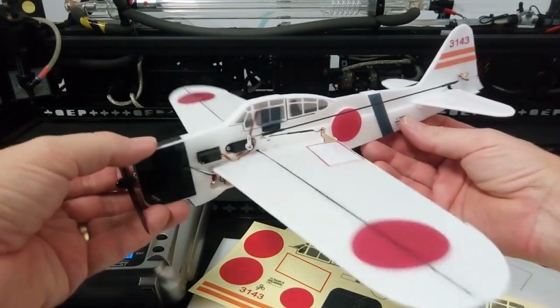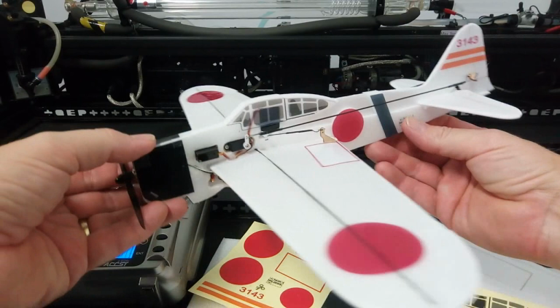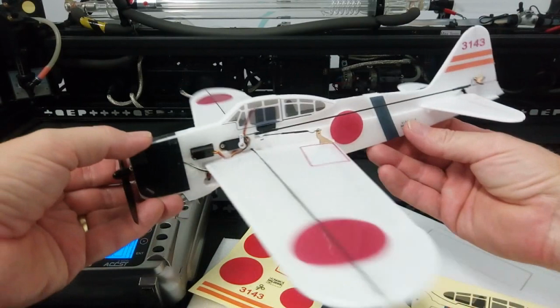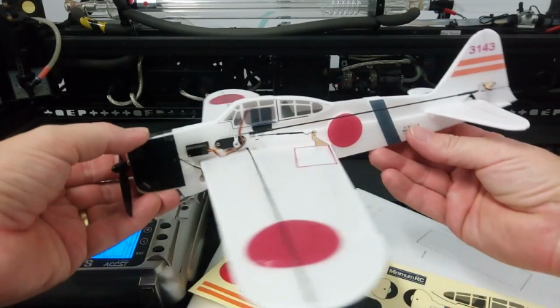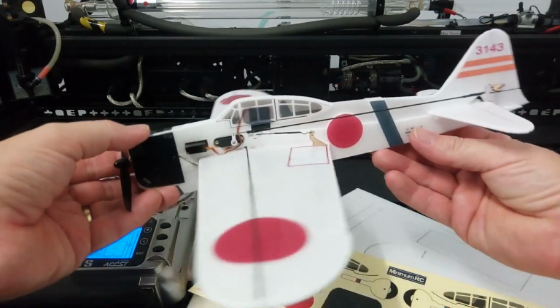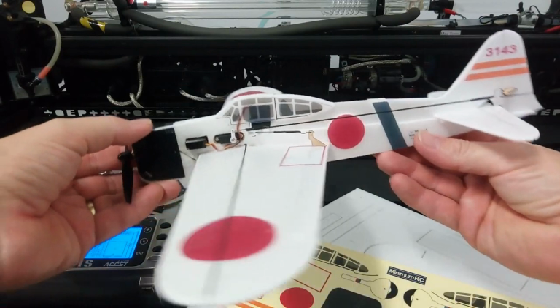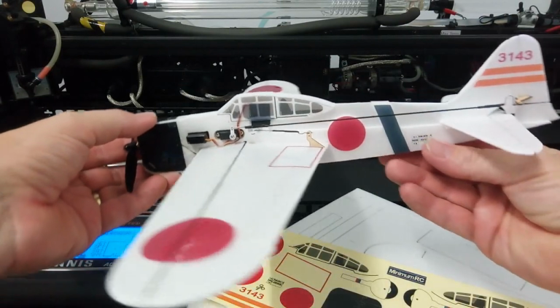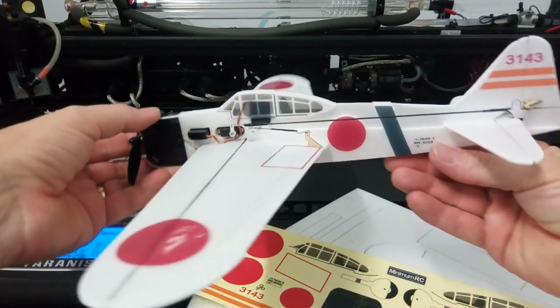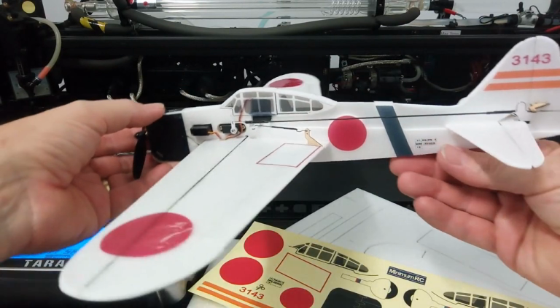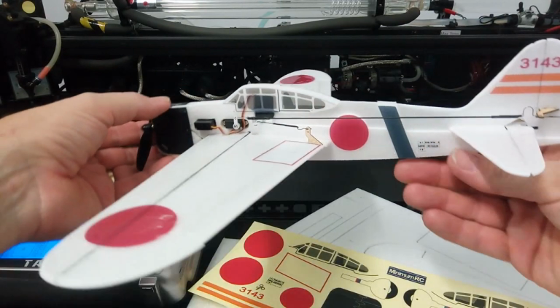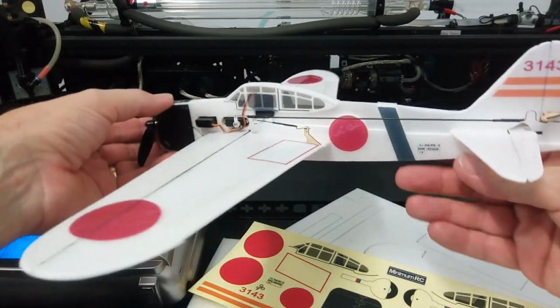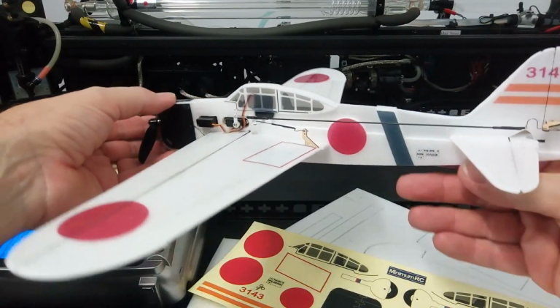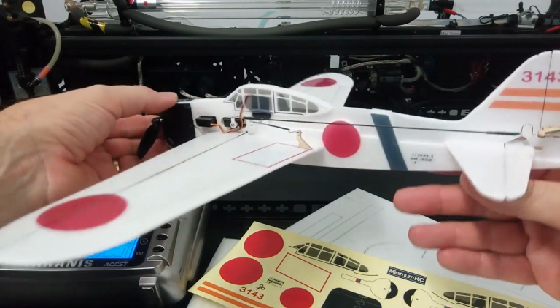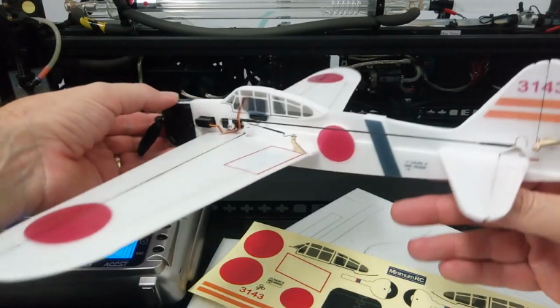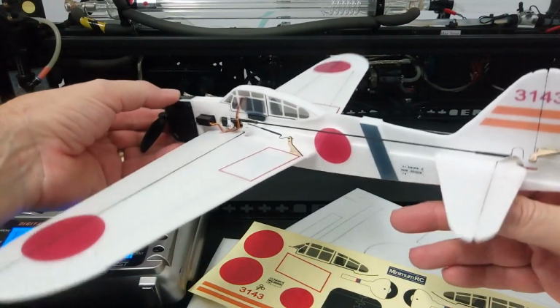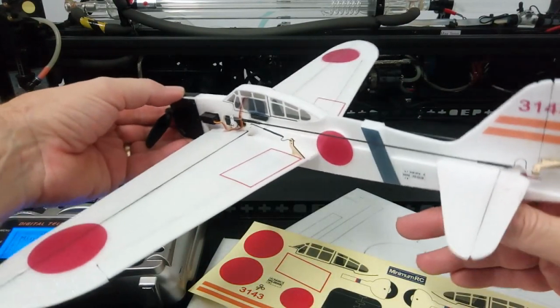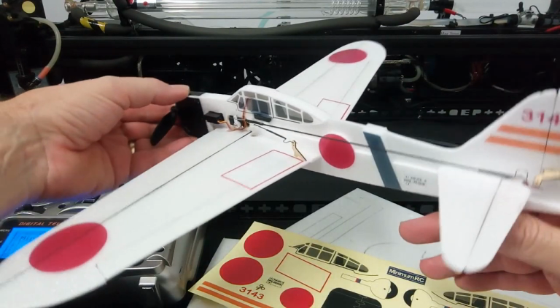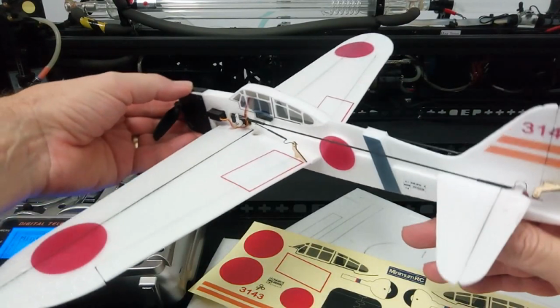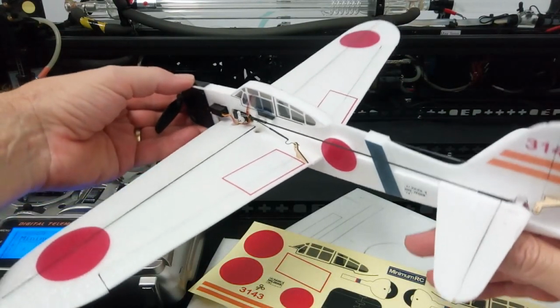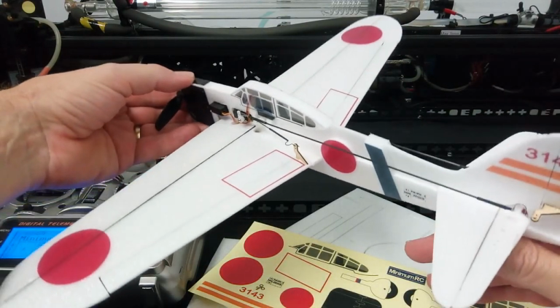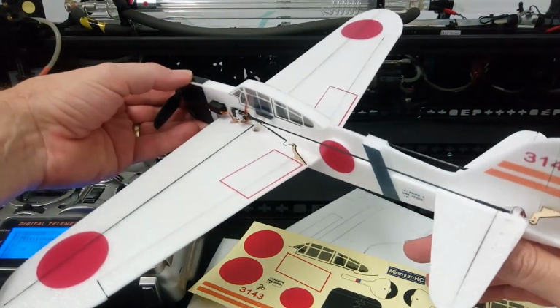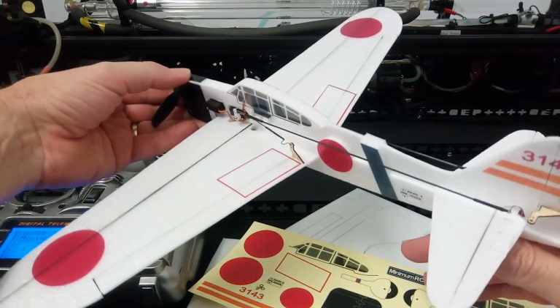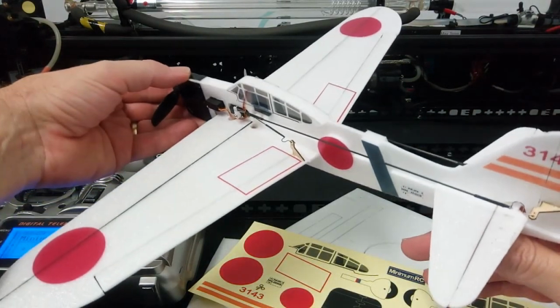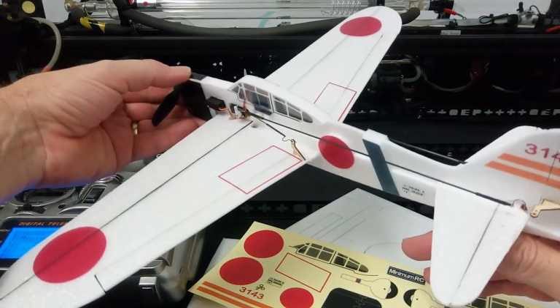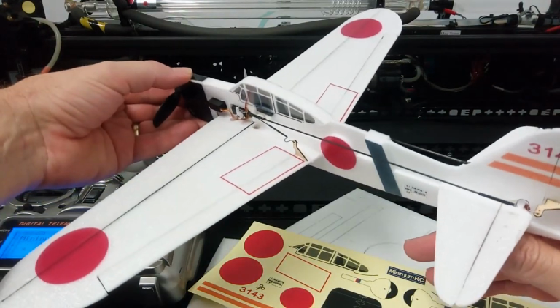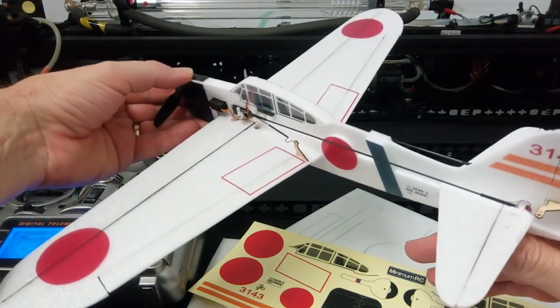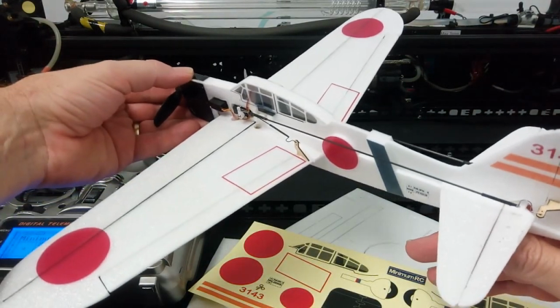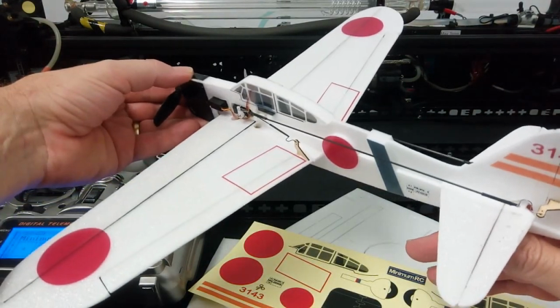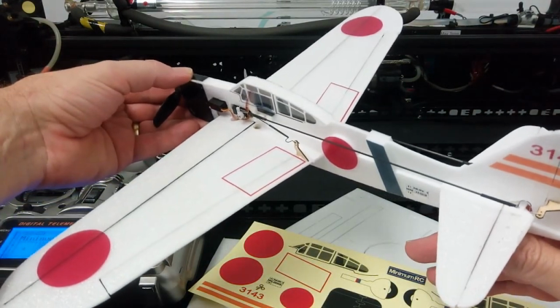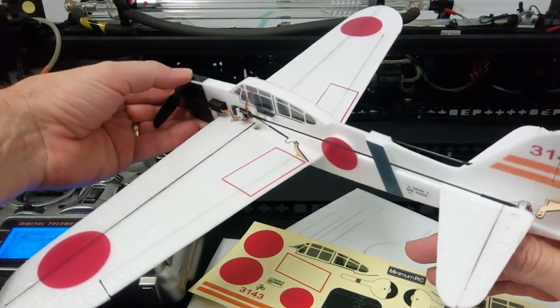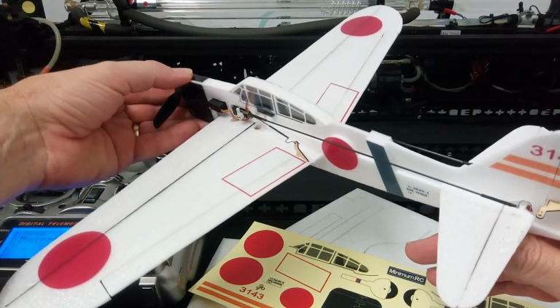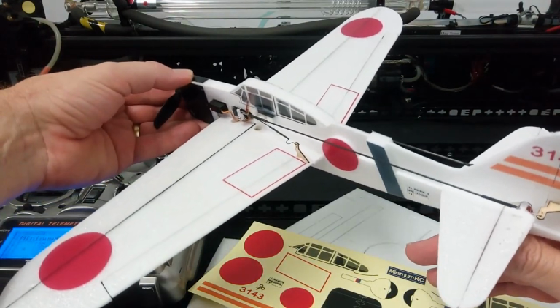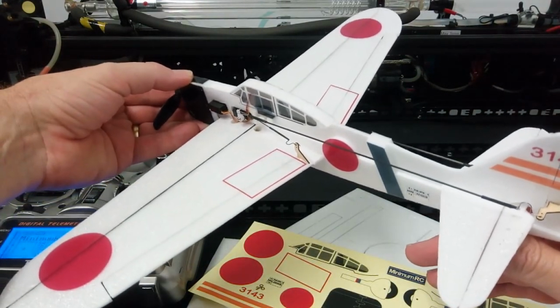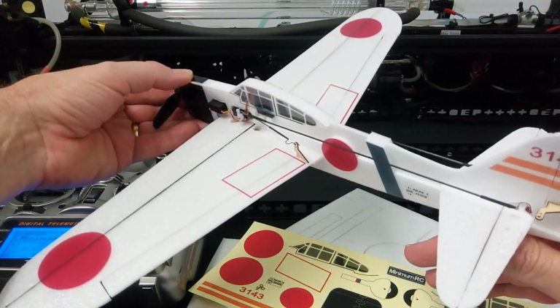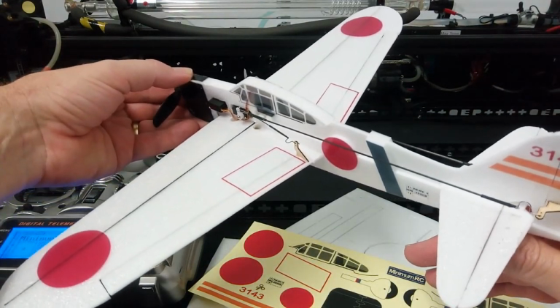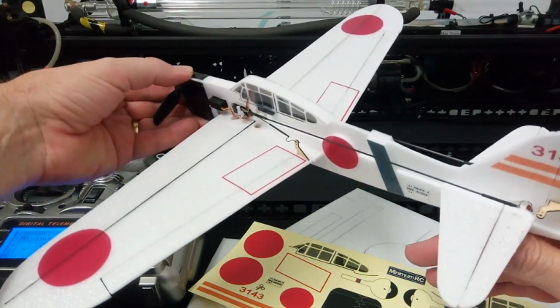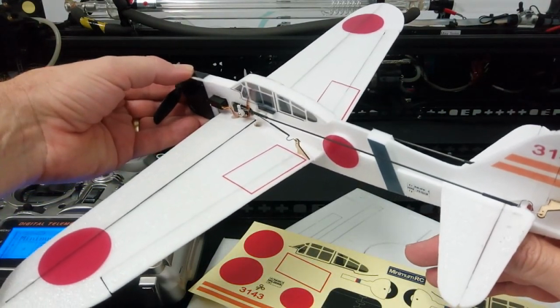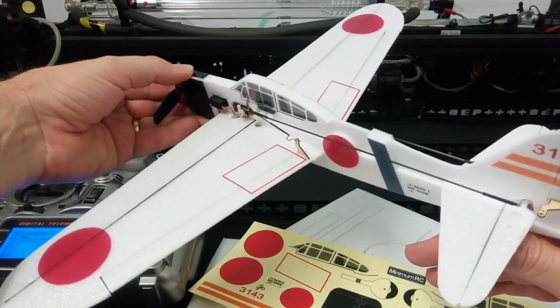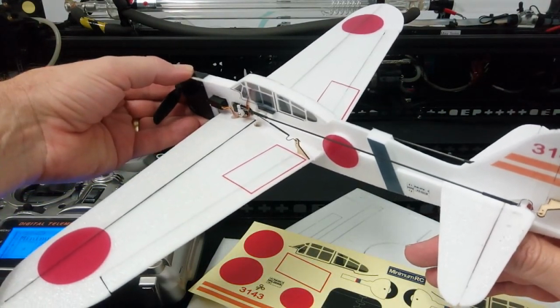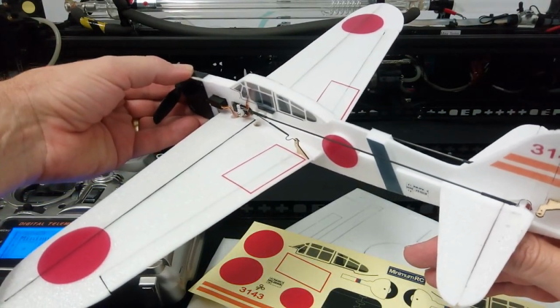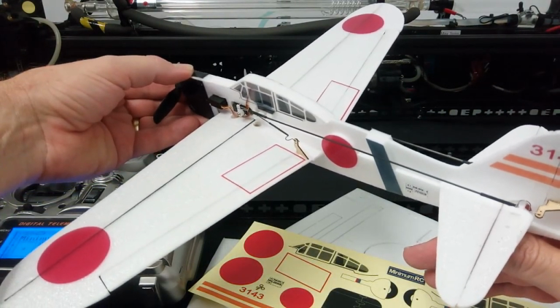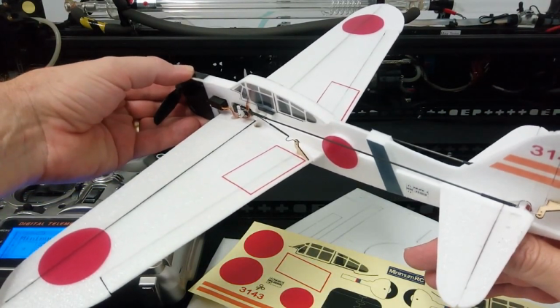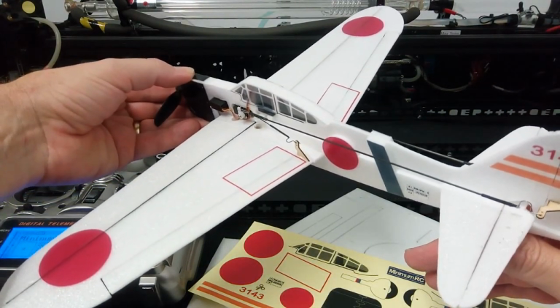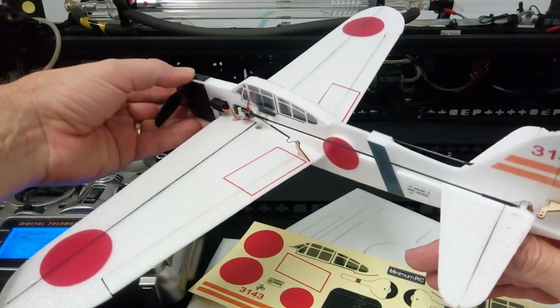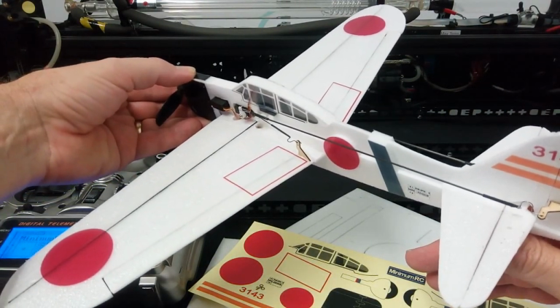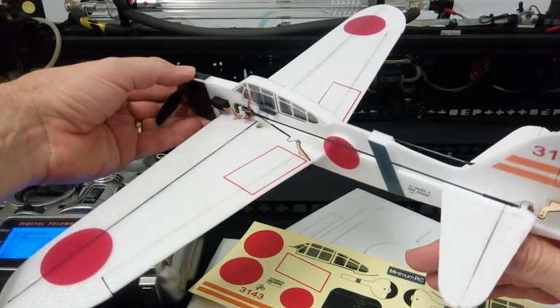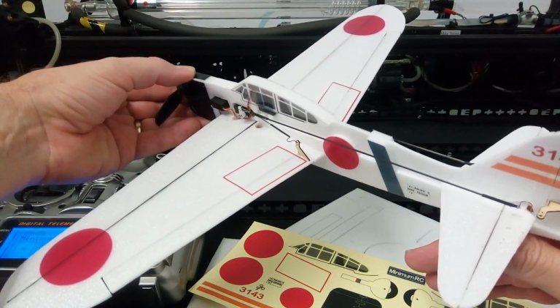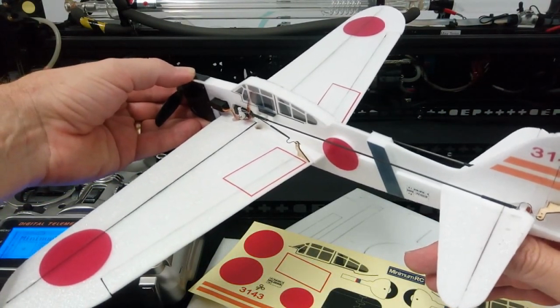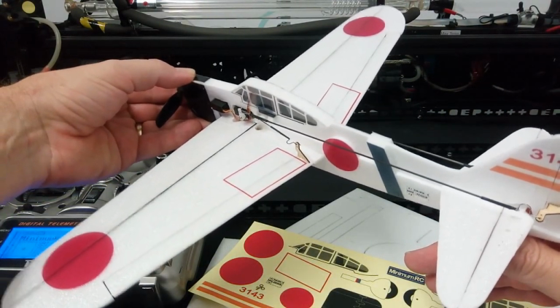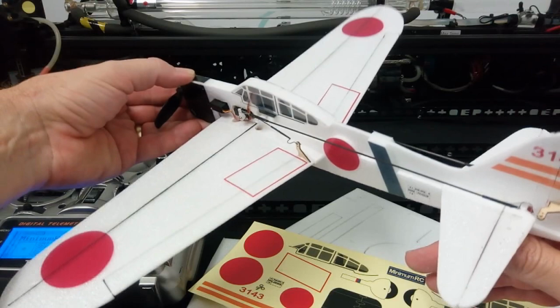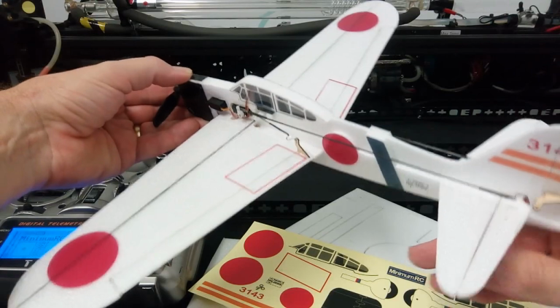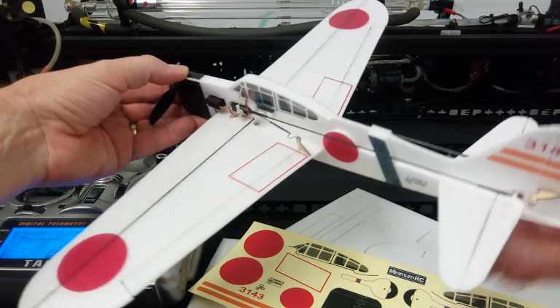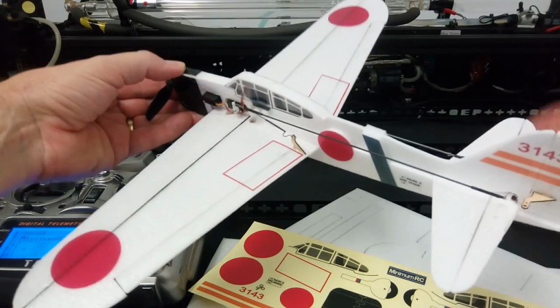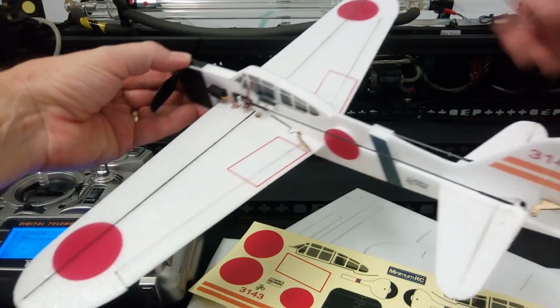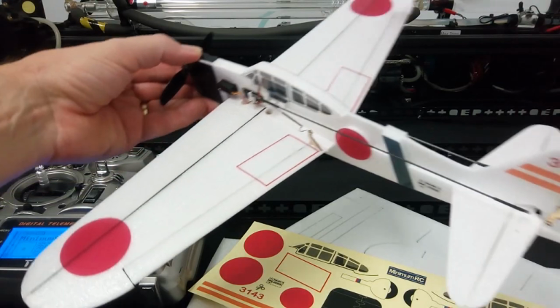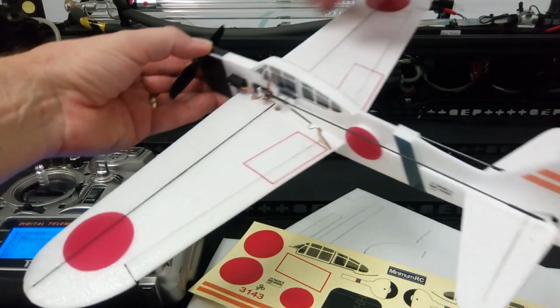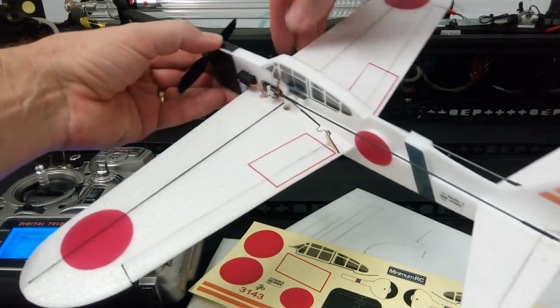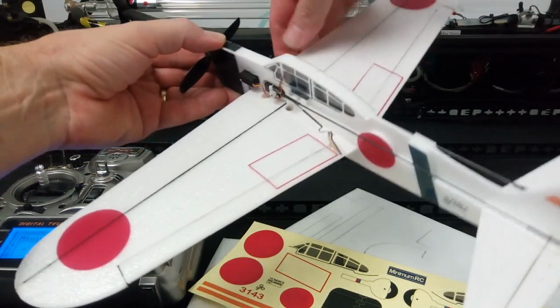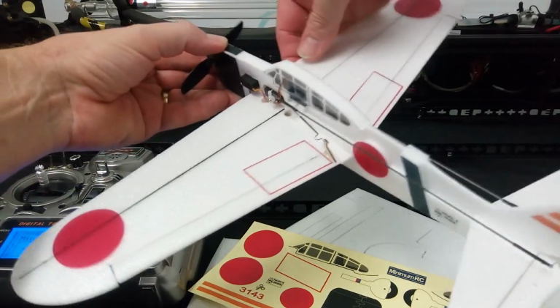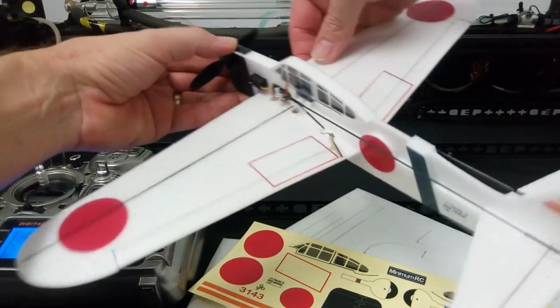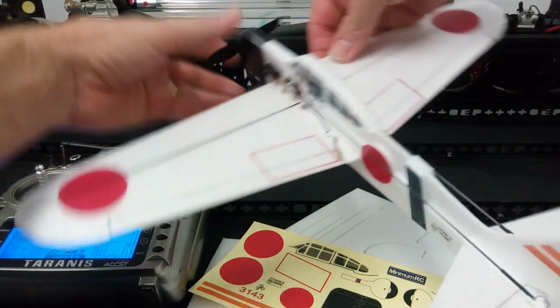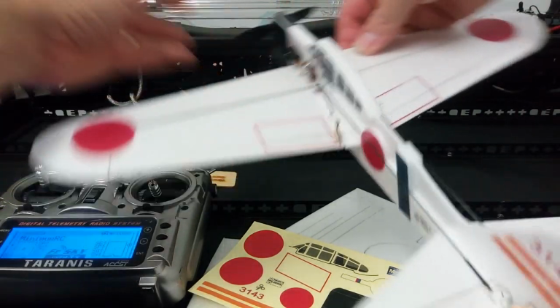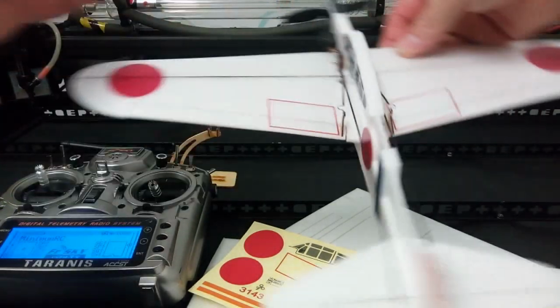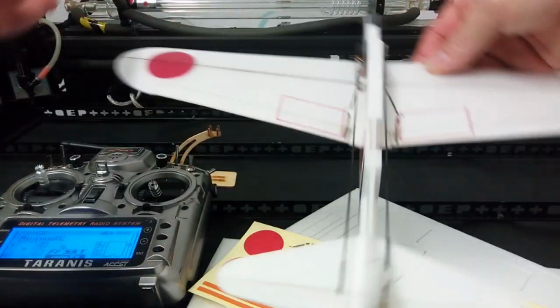Just a little bit of a look around the airframe at the back as well. You can see the decals there — they dress it up very nicely.